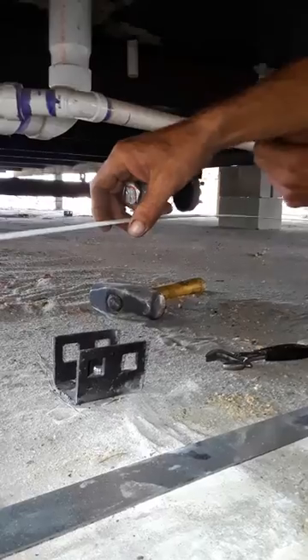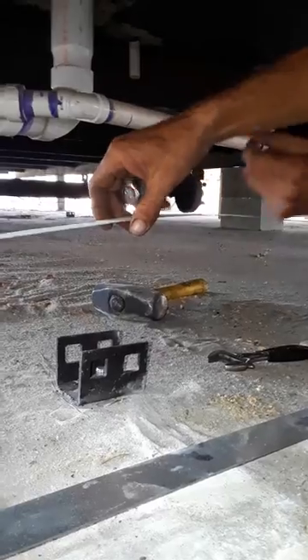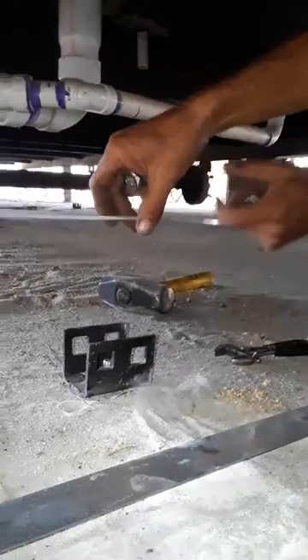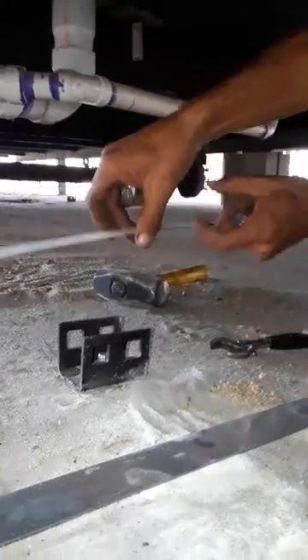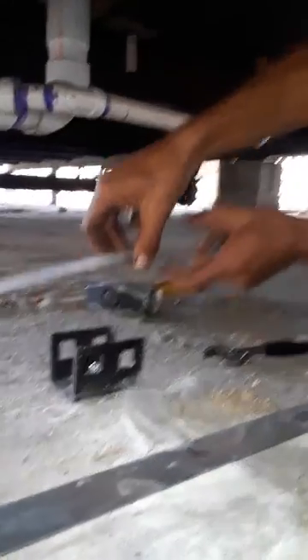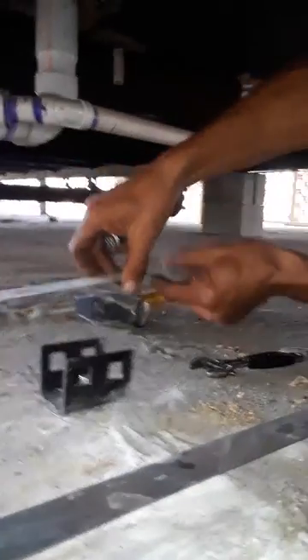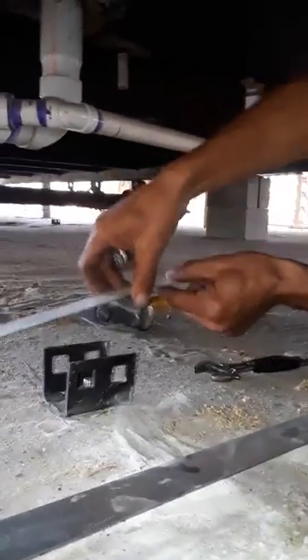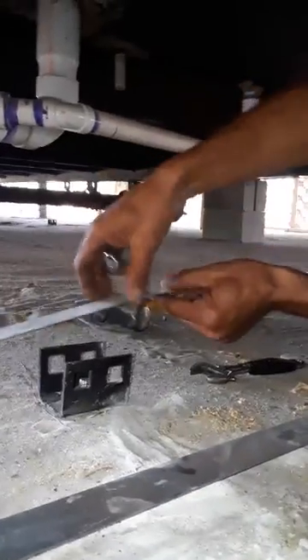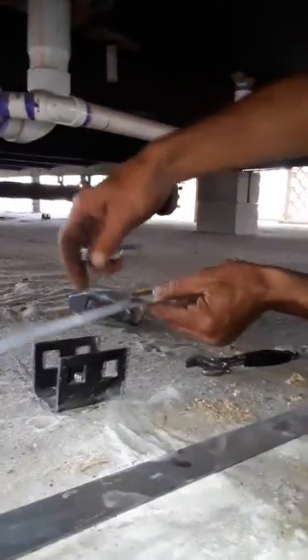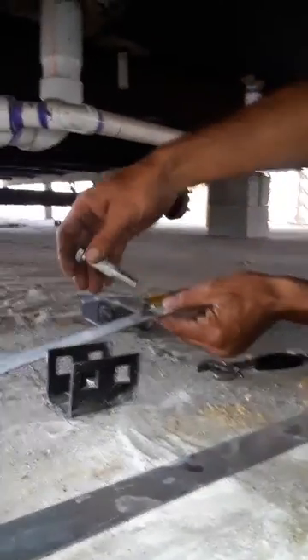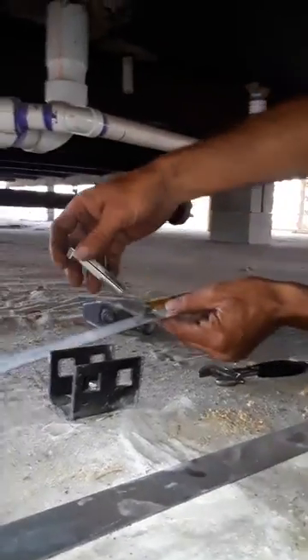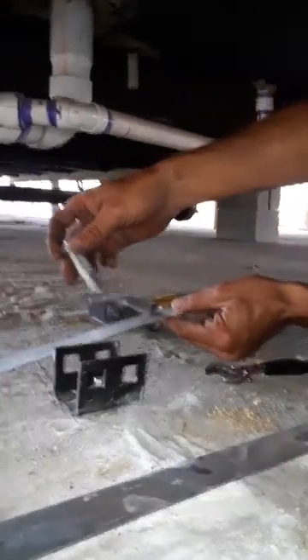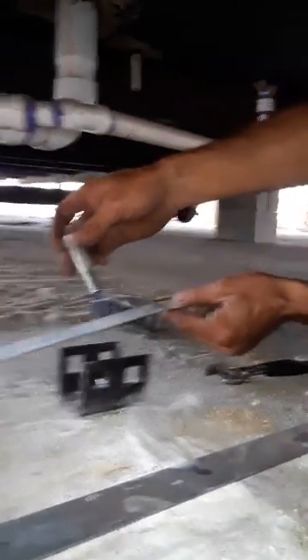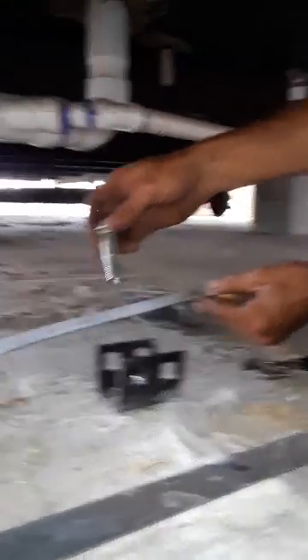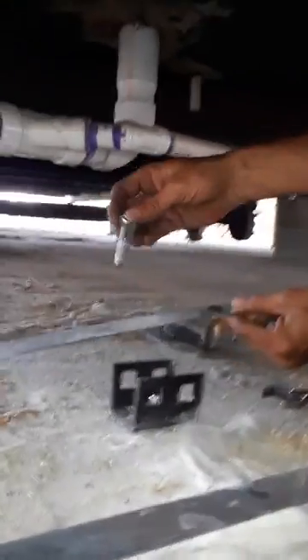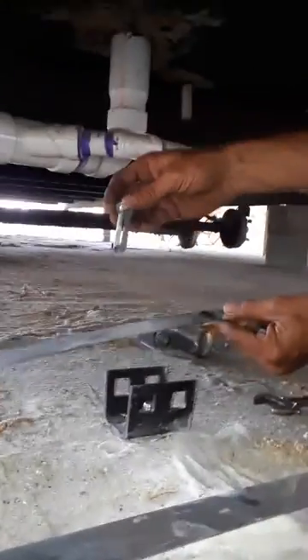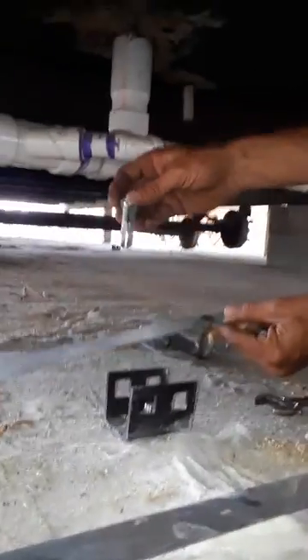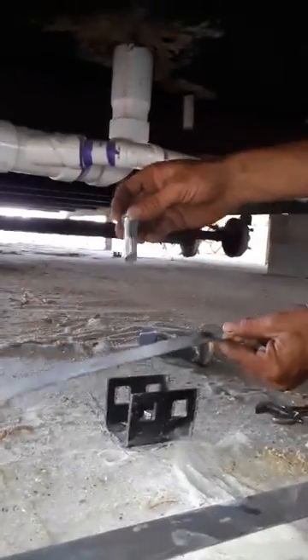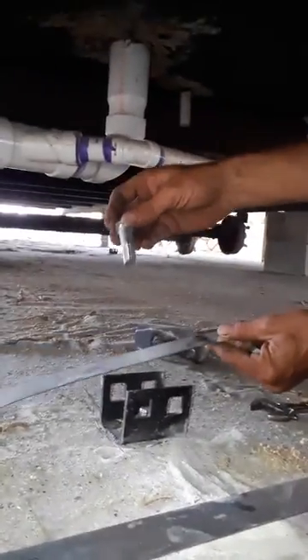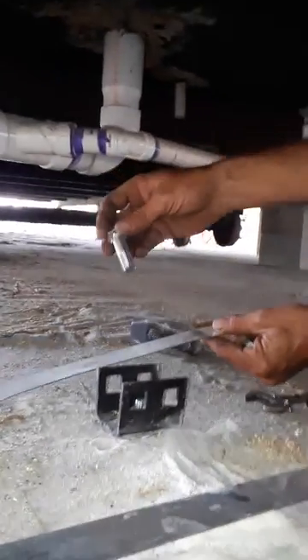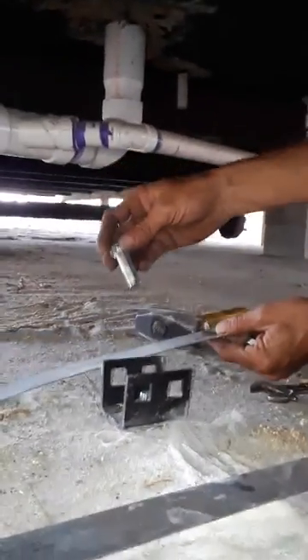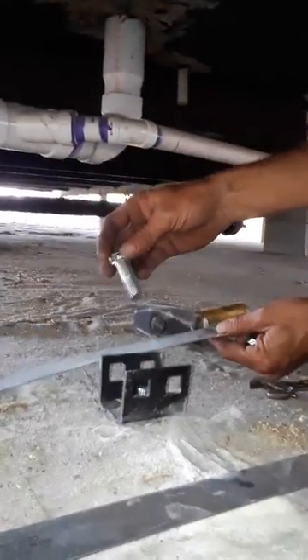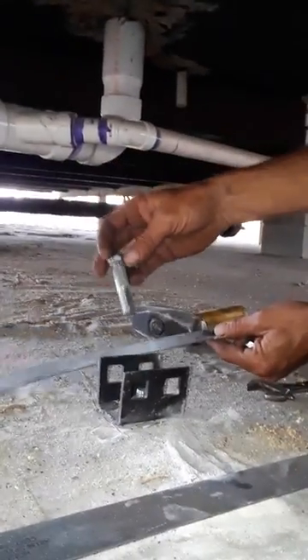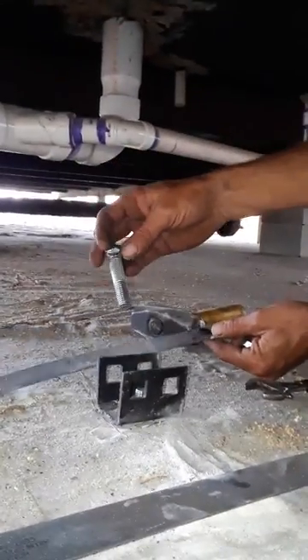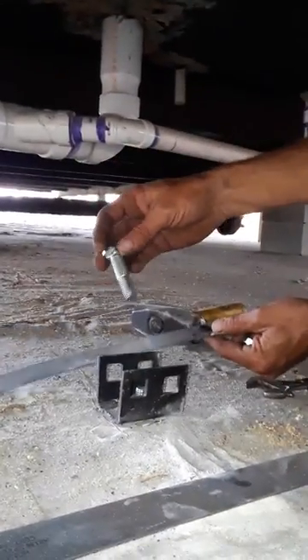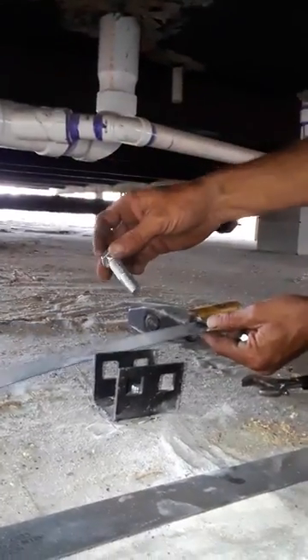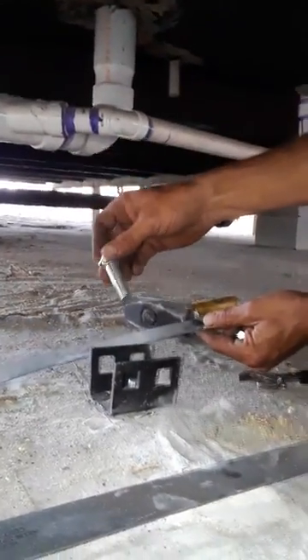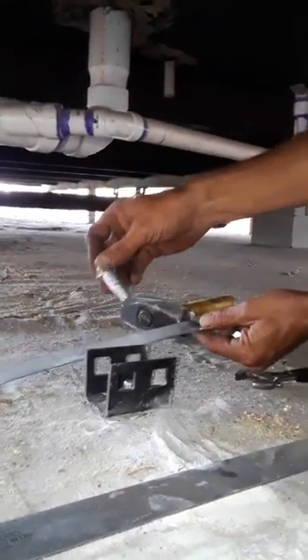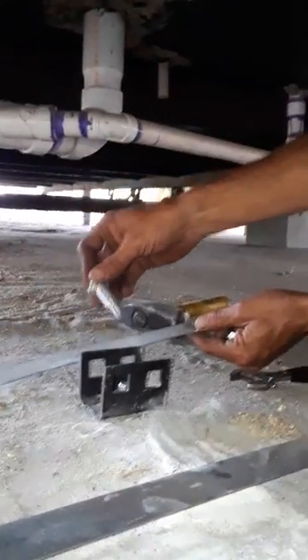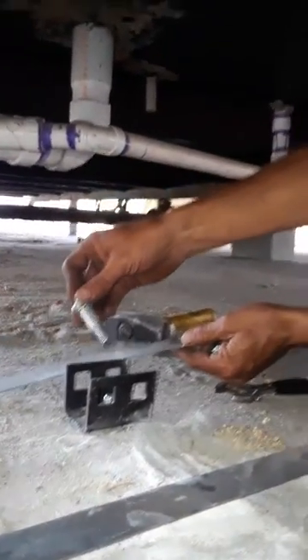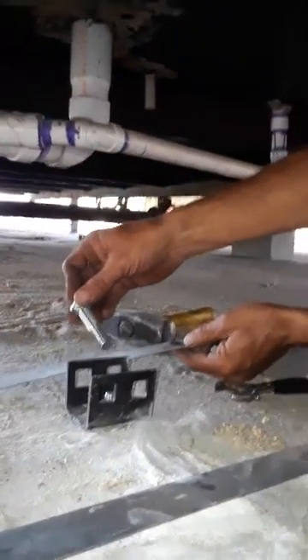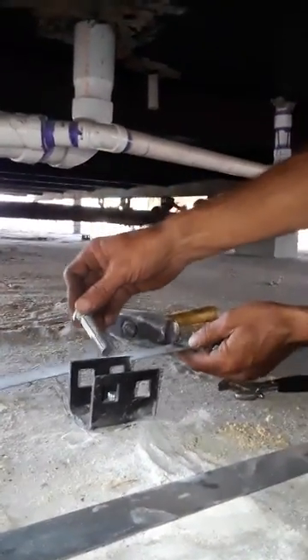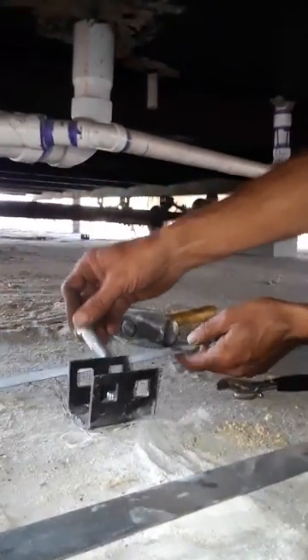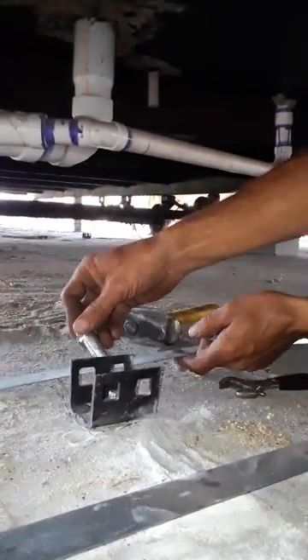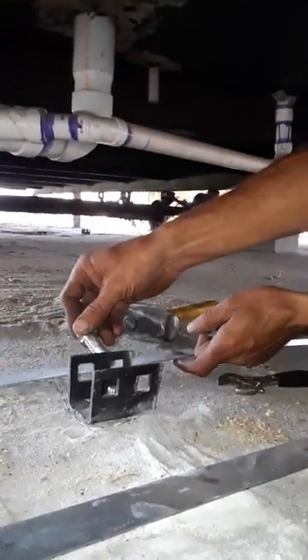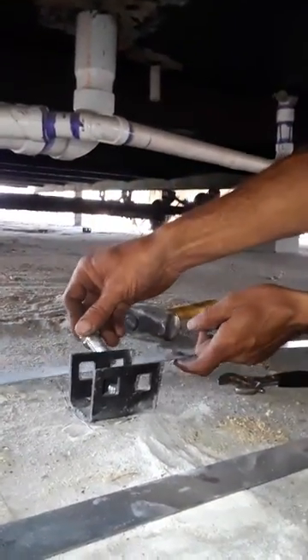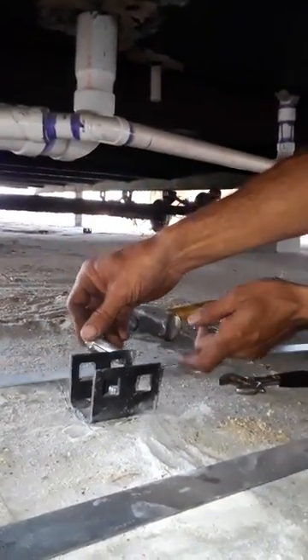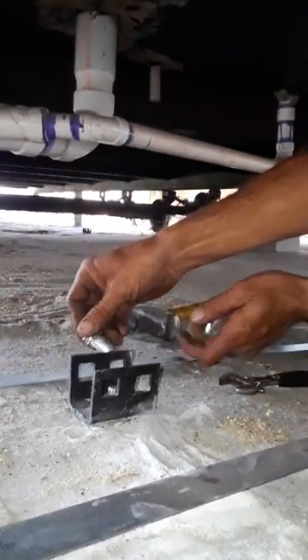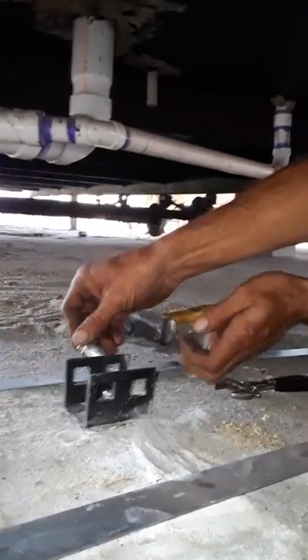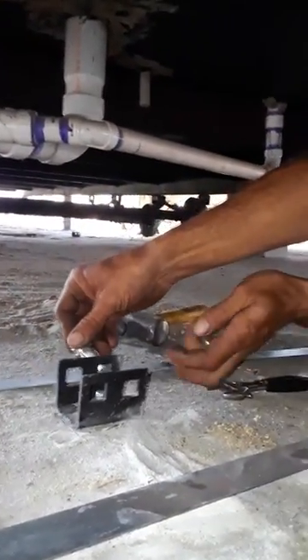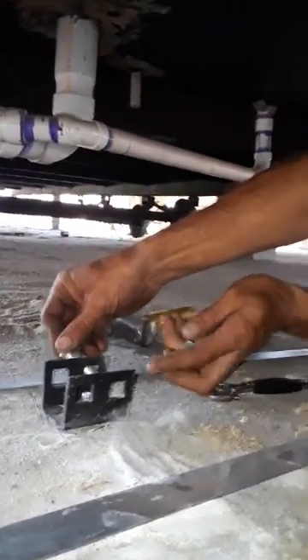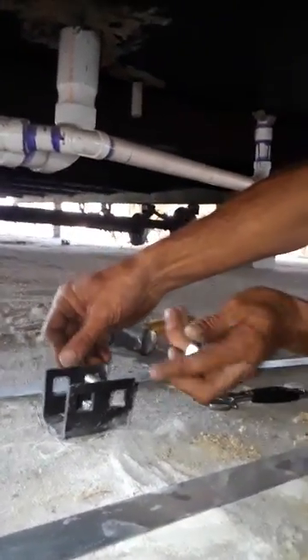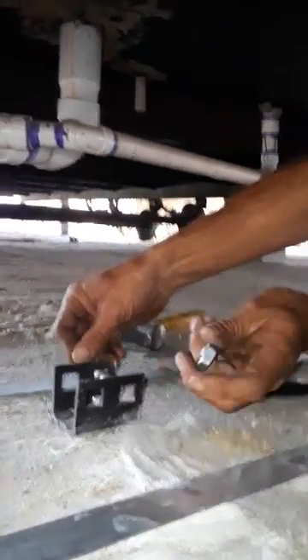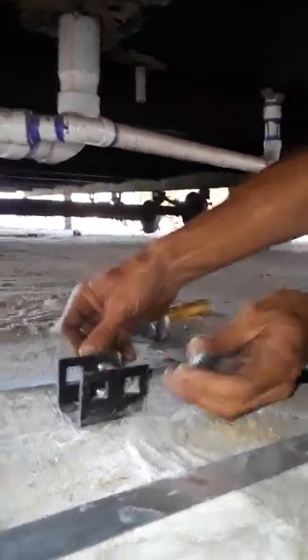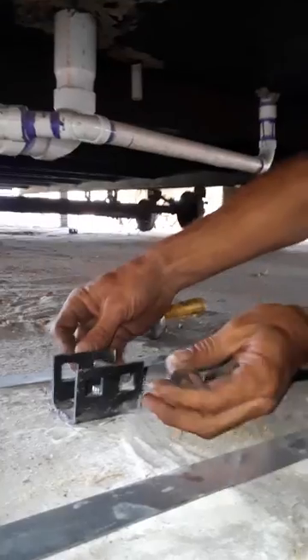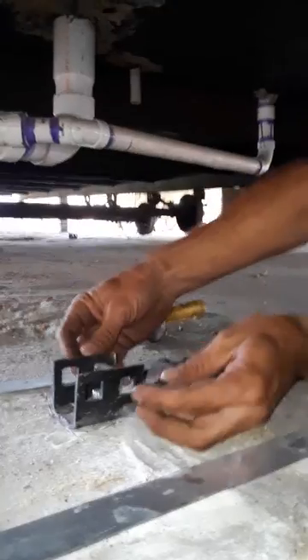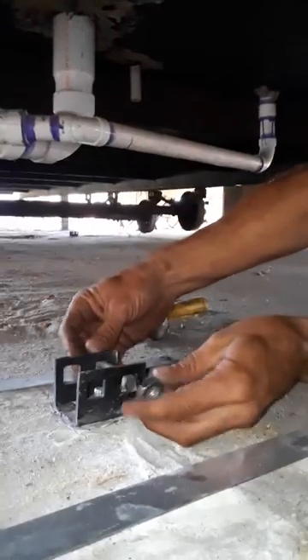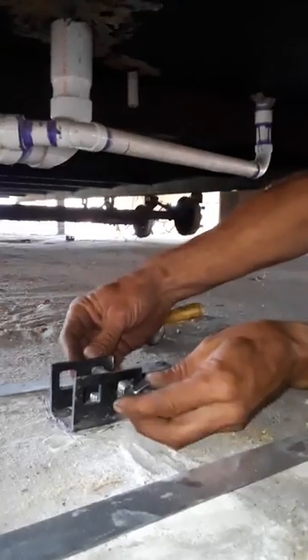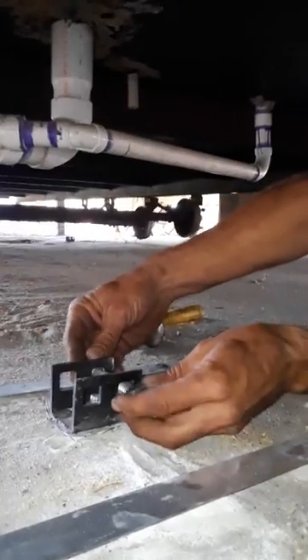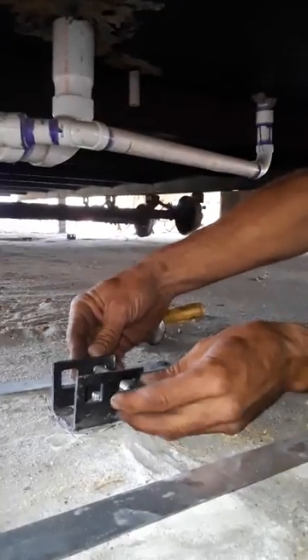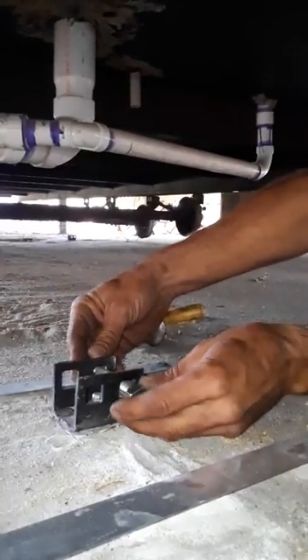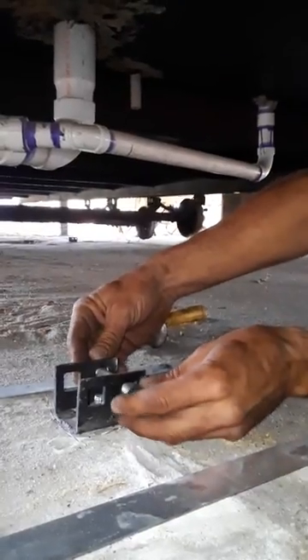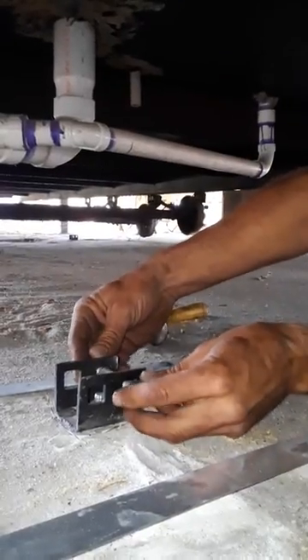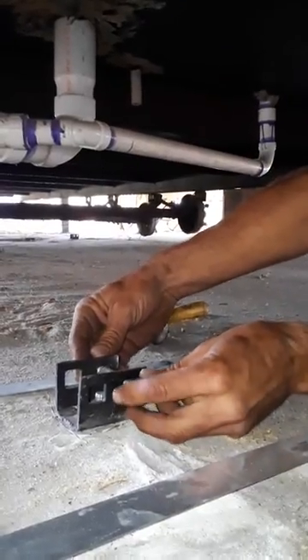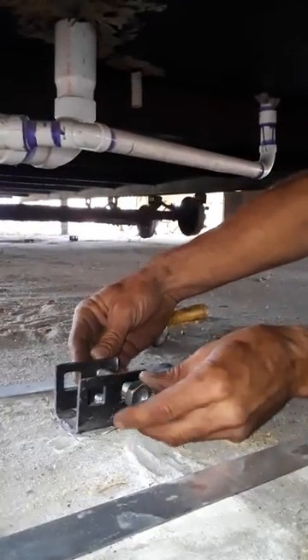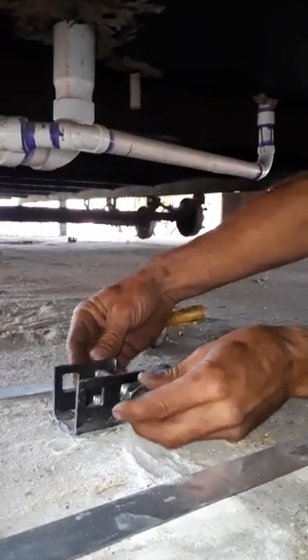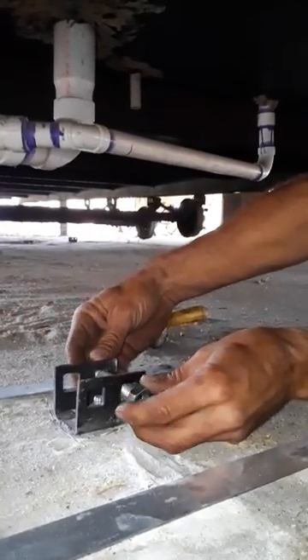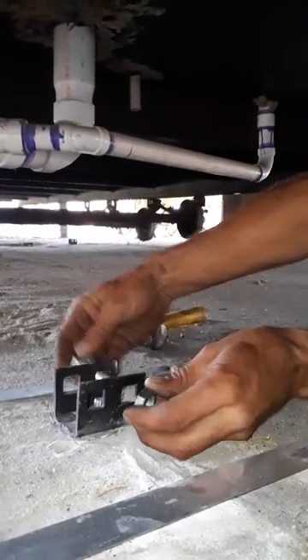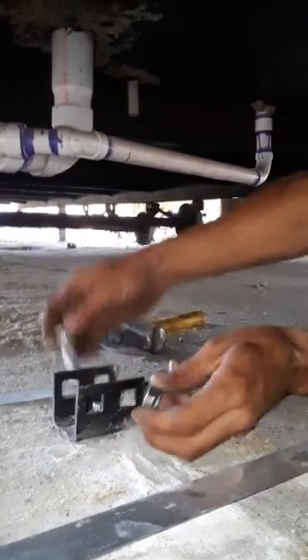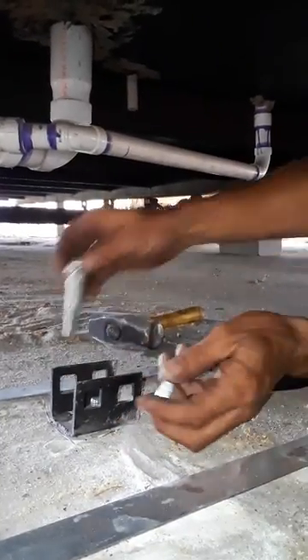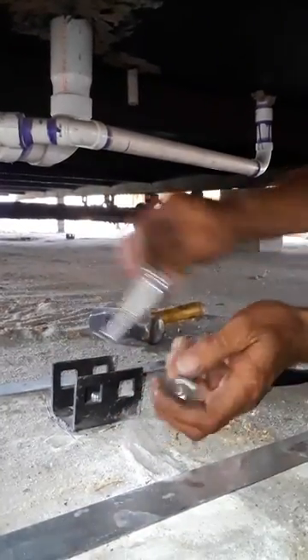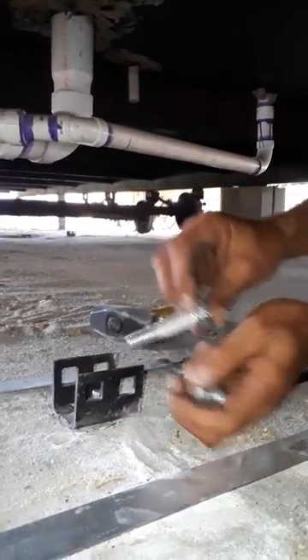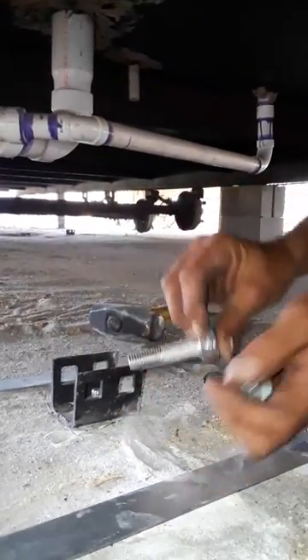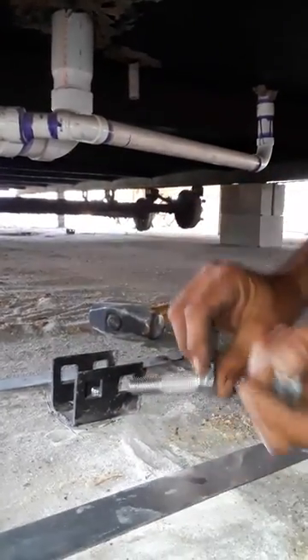What we're doing here is we're strapping down a trailer. These are hurricane straps, and we're showing you the process of how to properly install them.